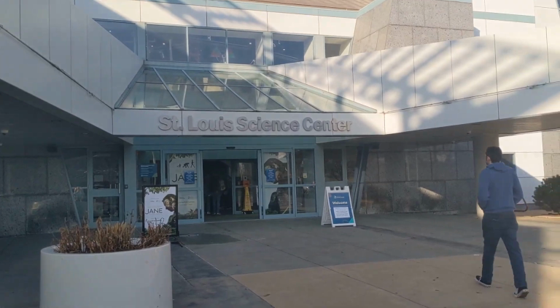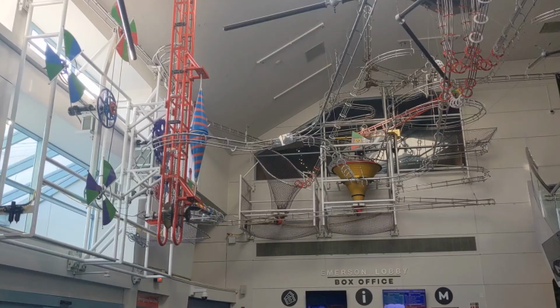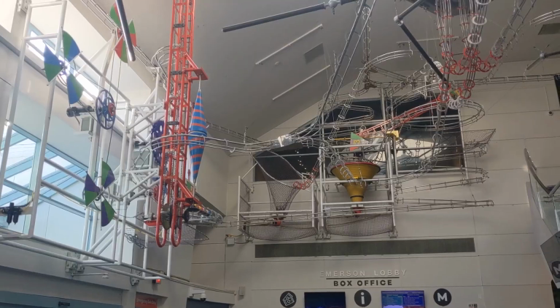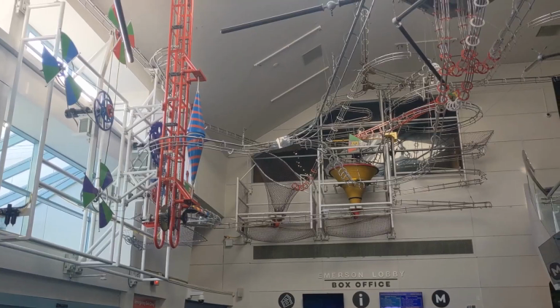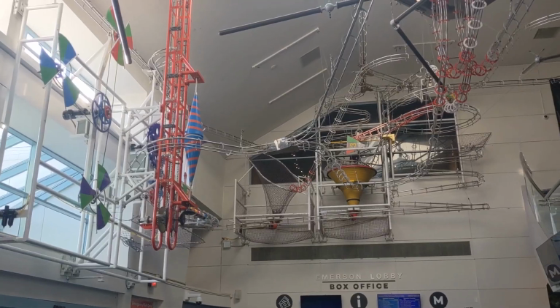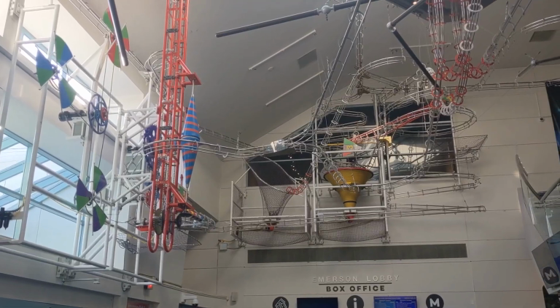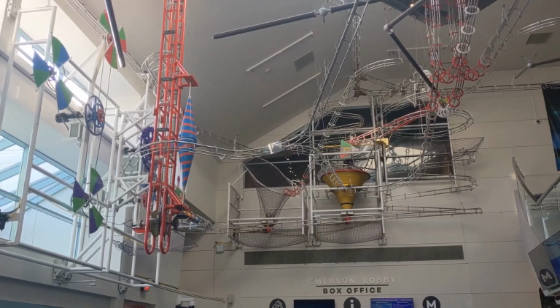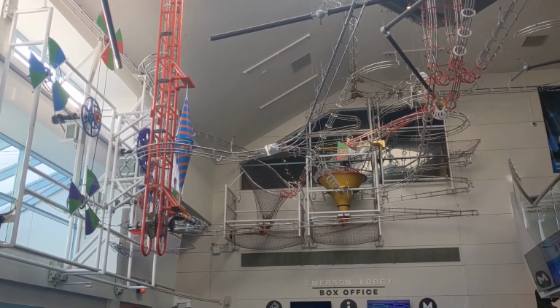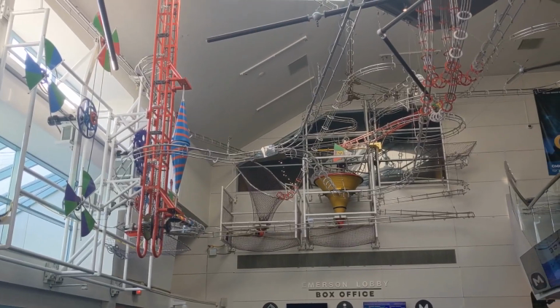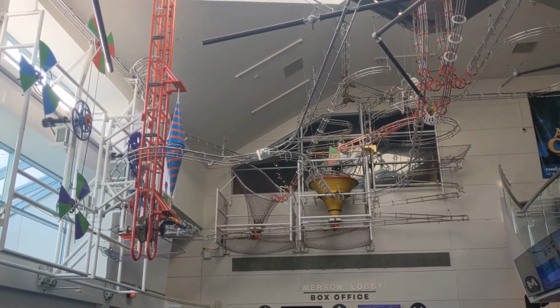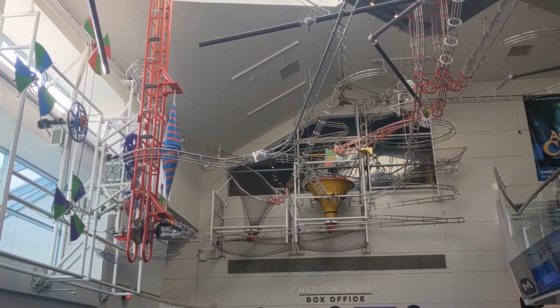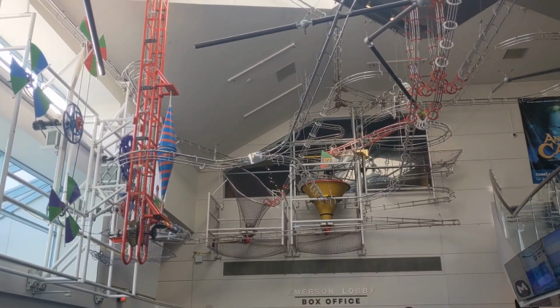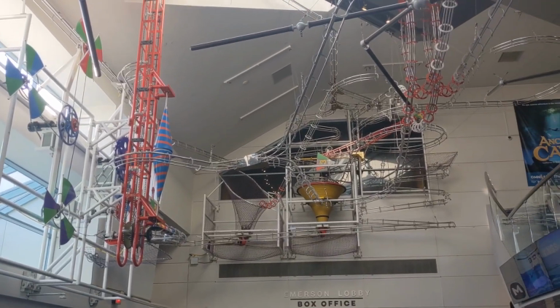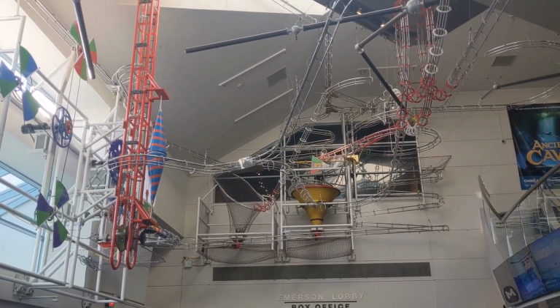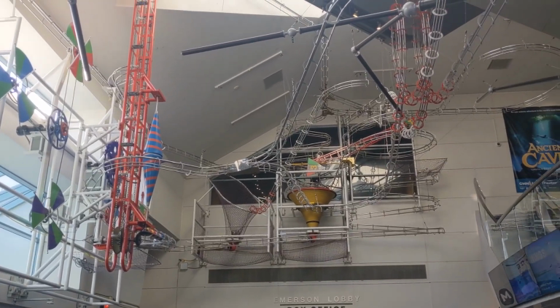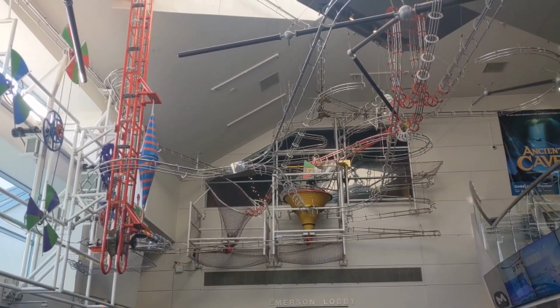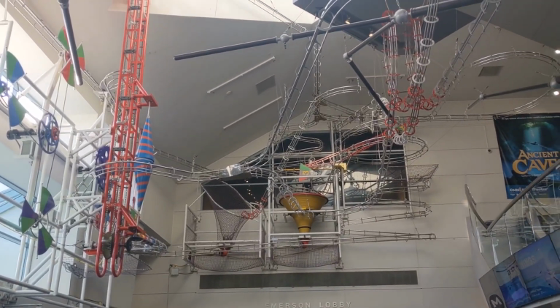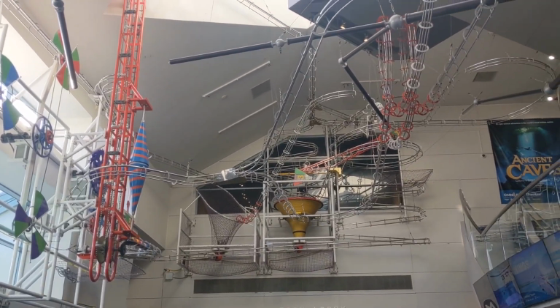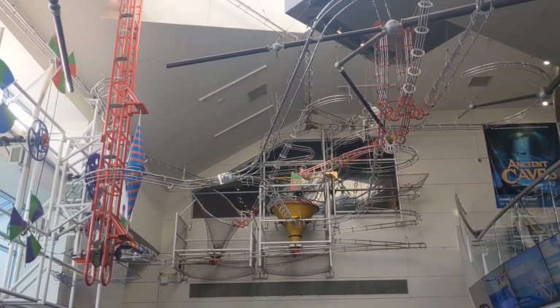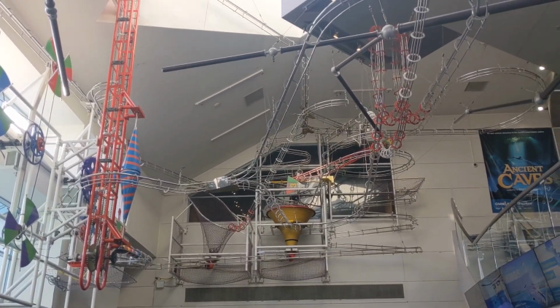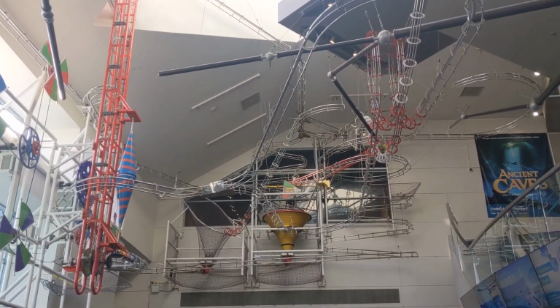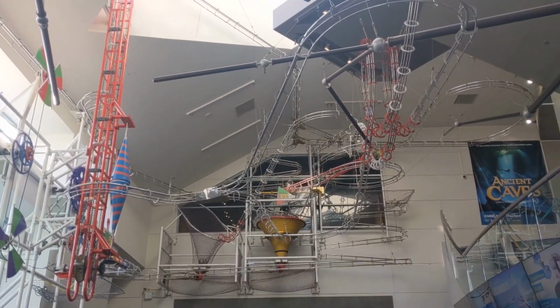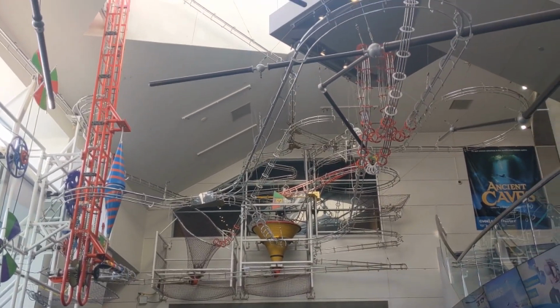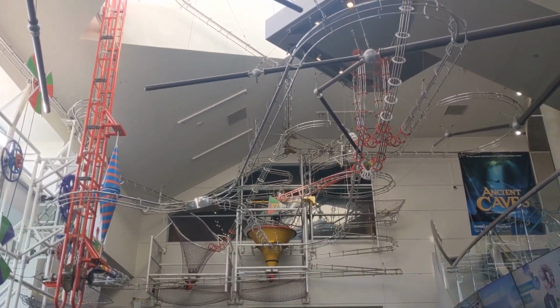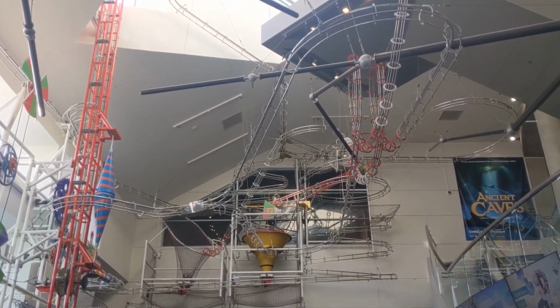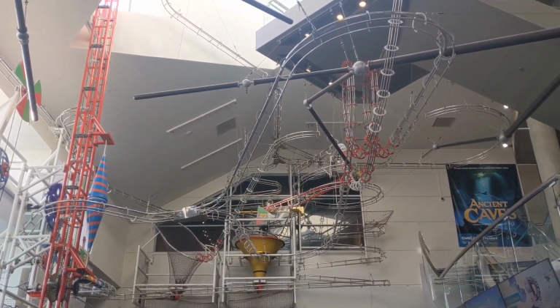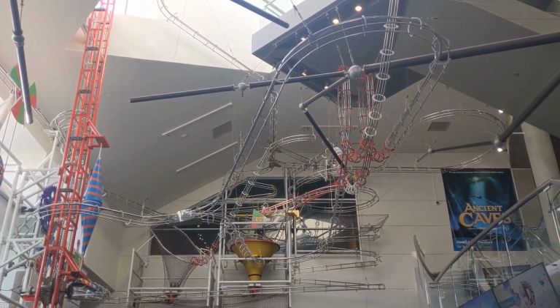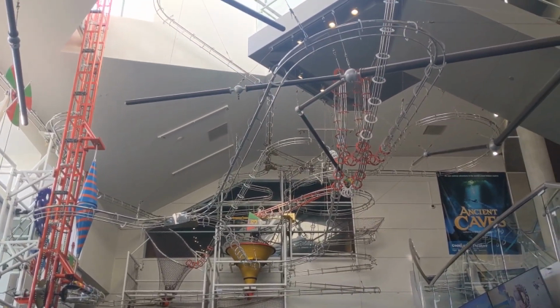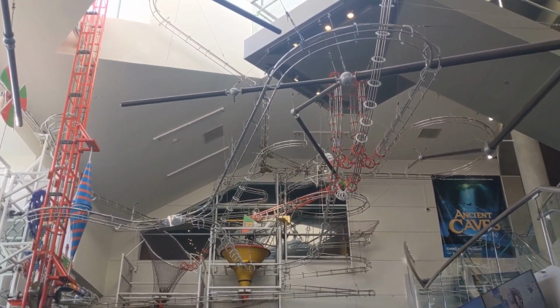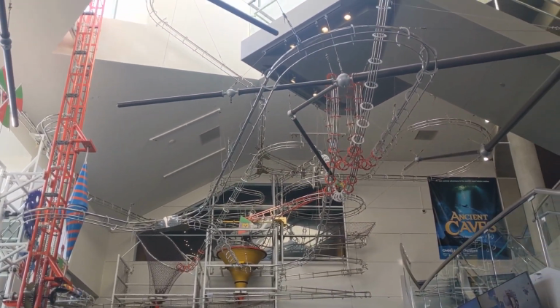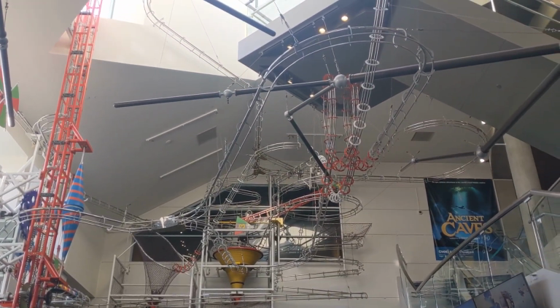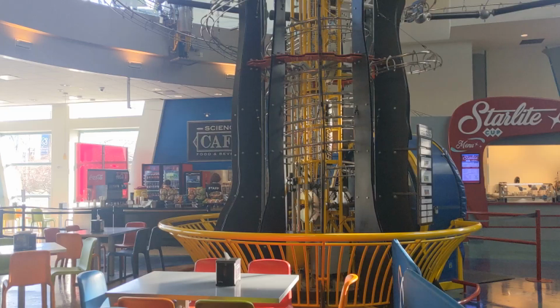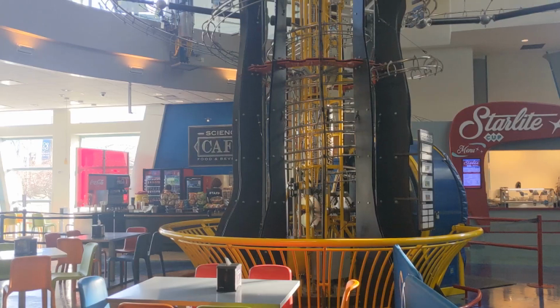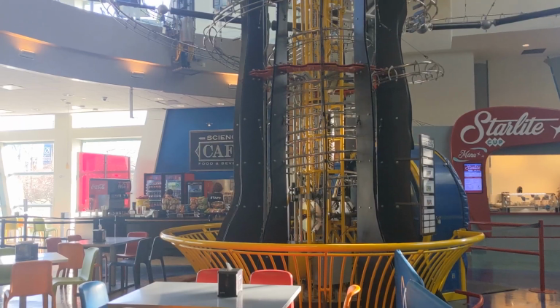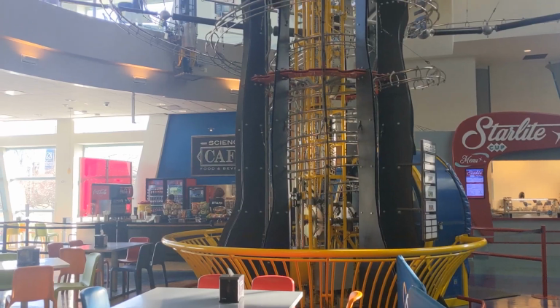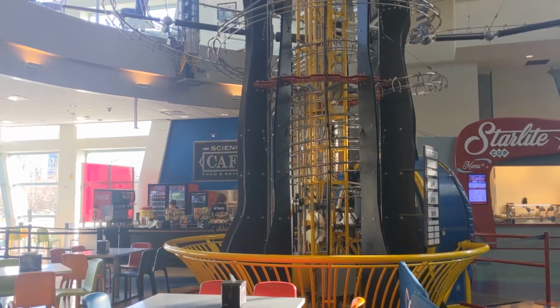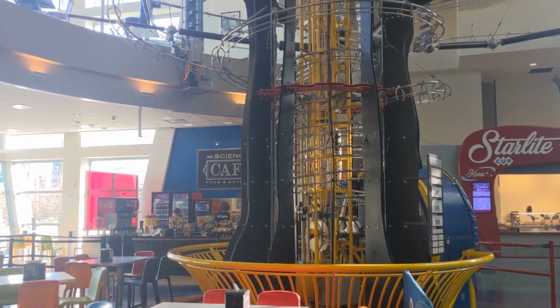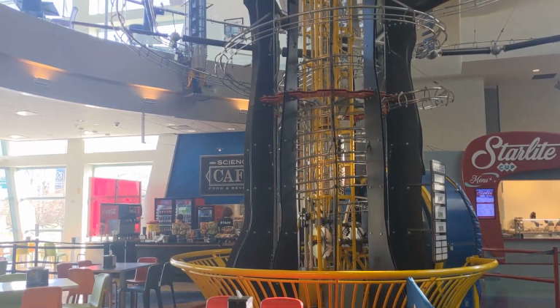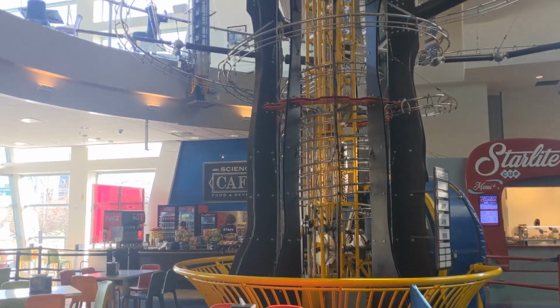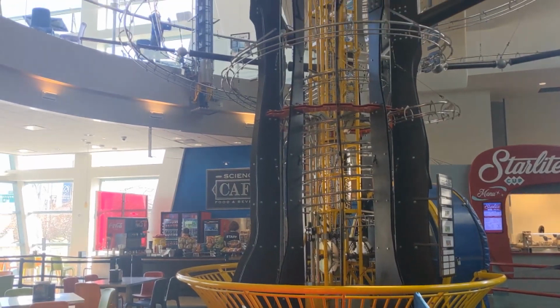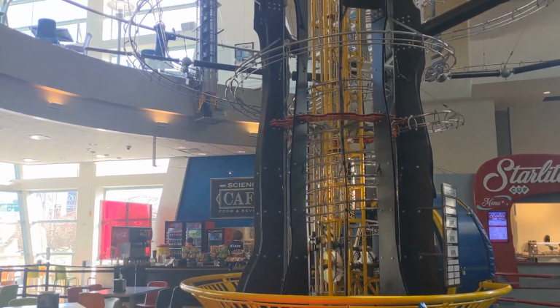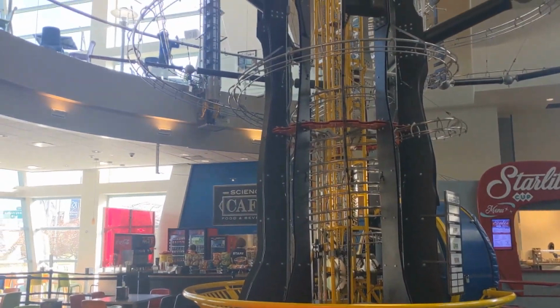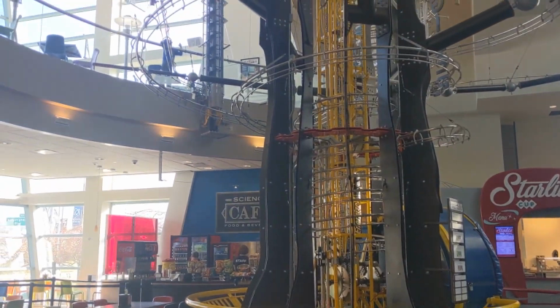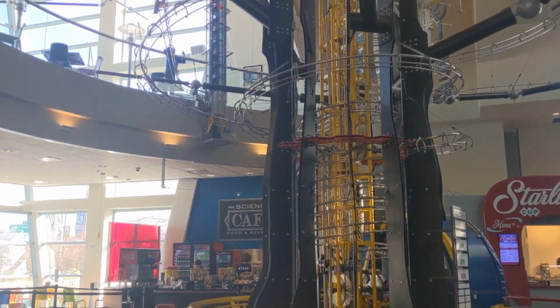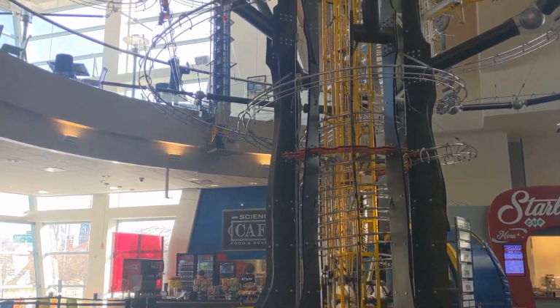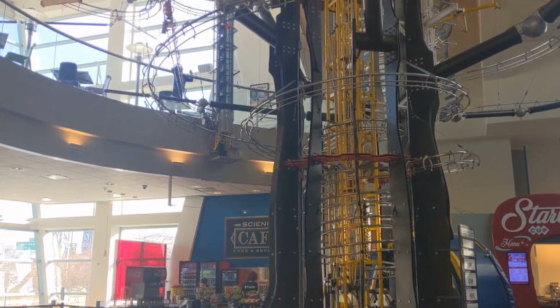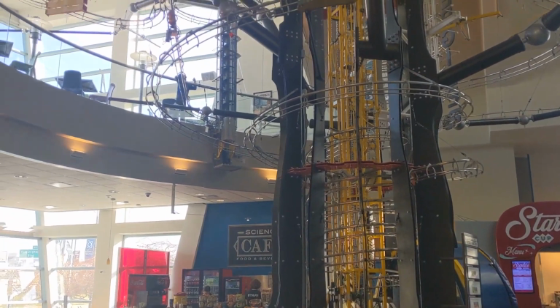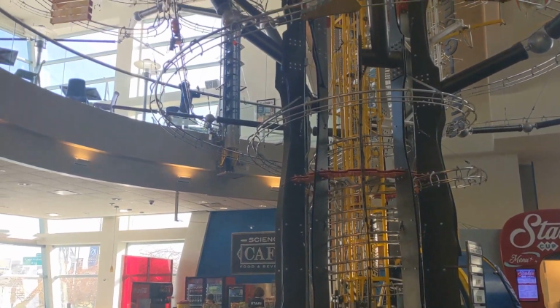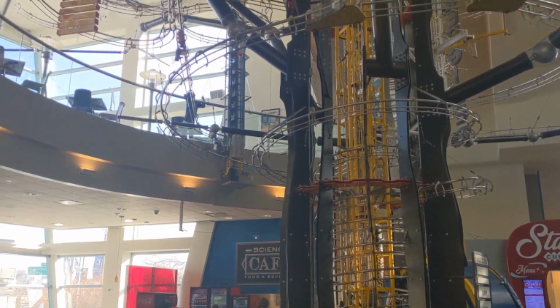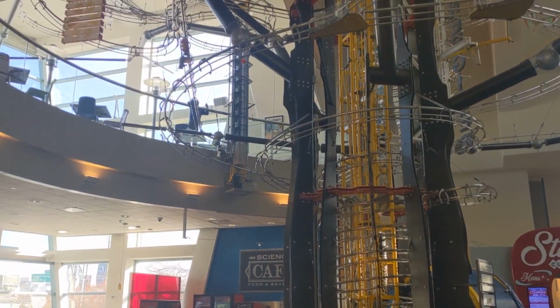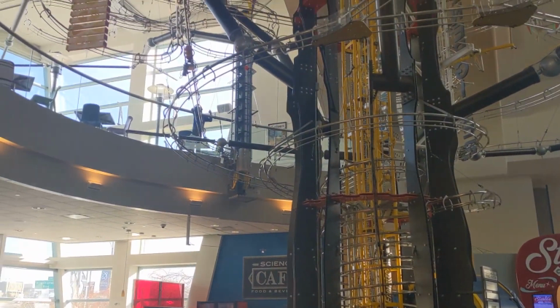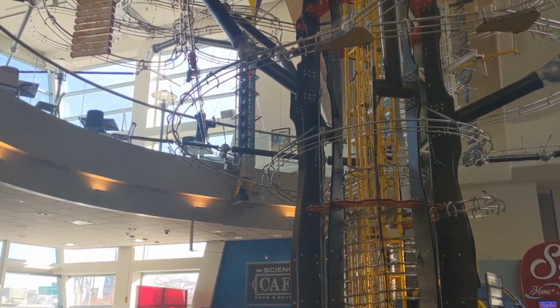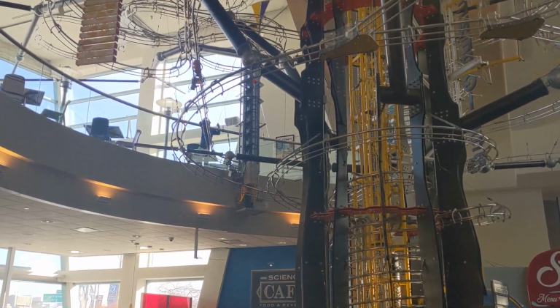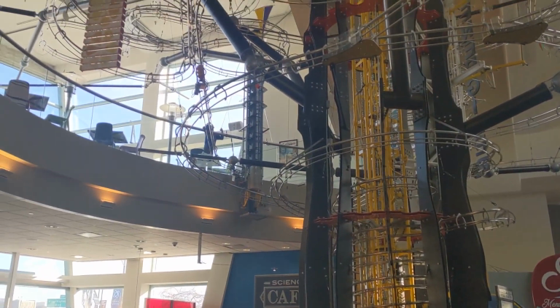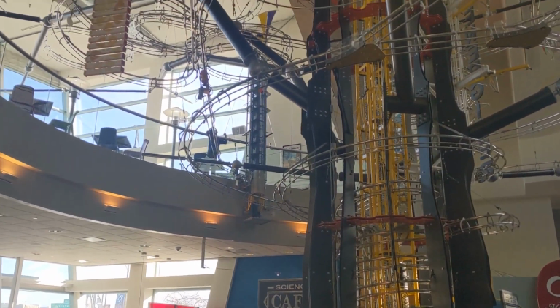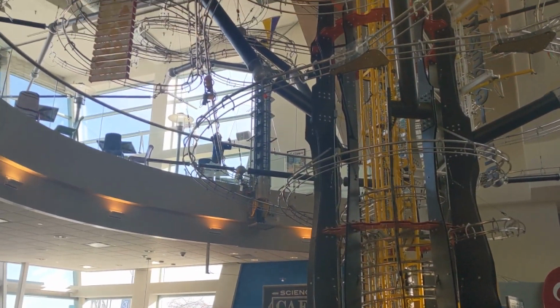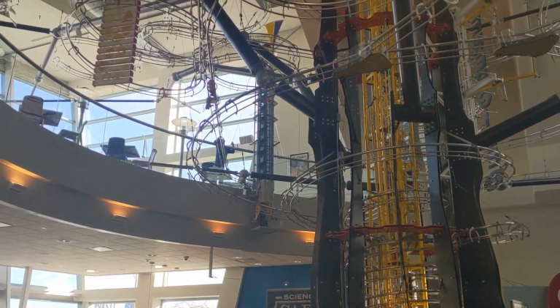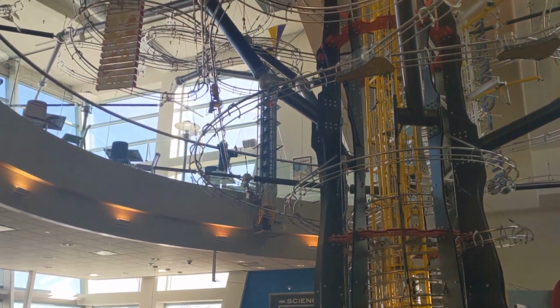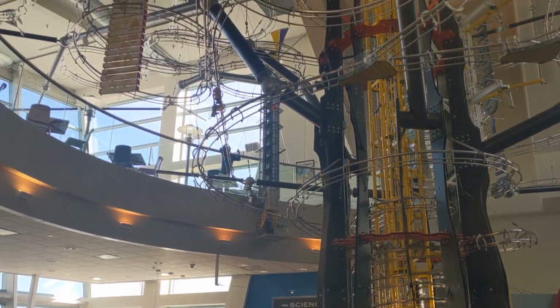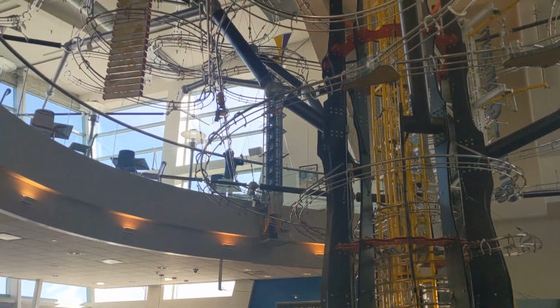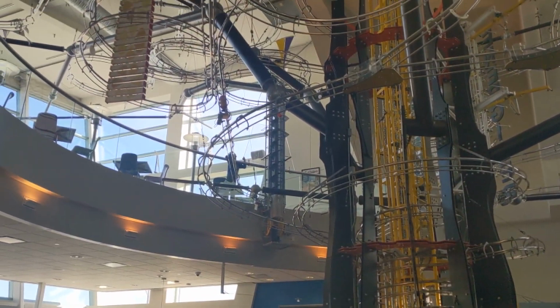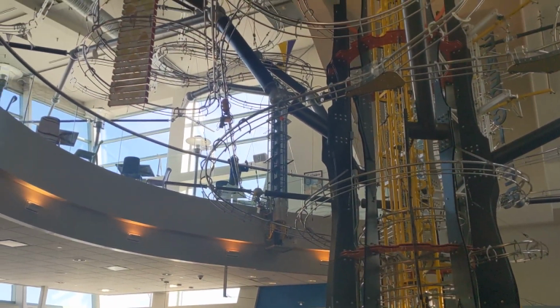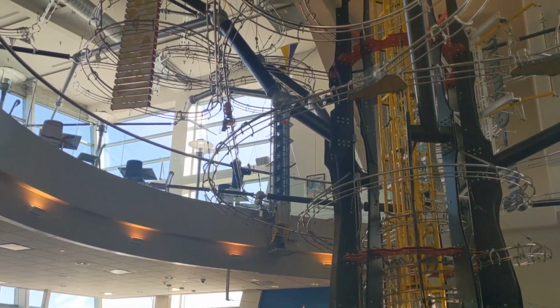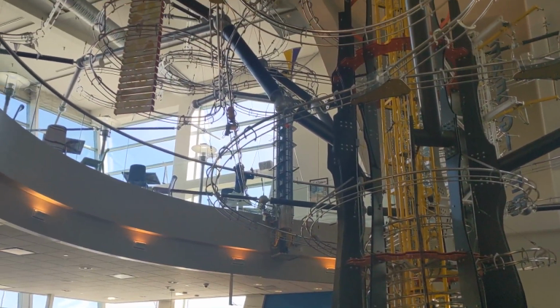From the moment you enter the doors of the Science Center, there's plenty to look at and study. We chose to walk around the entry level before exploring the other floors.